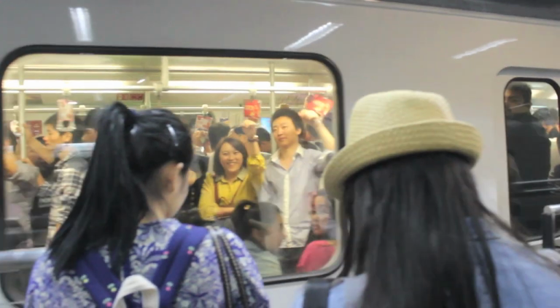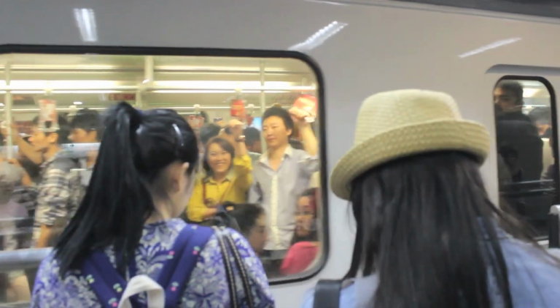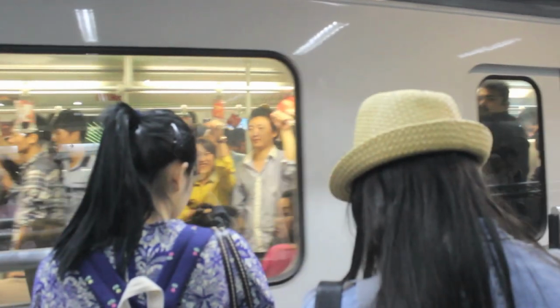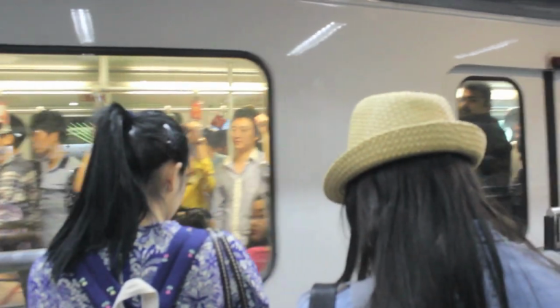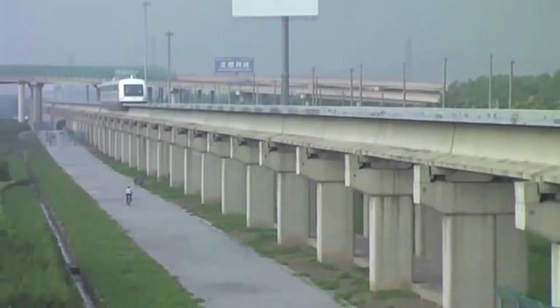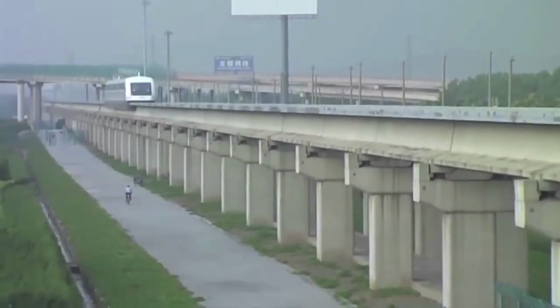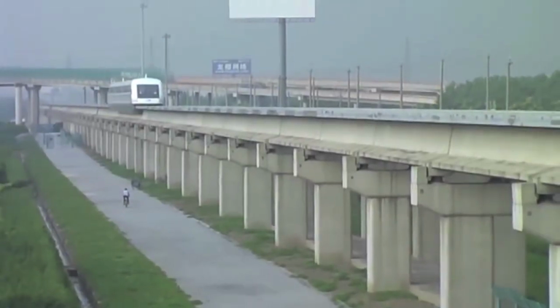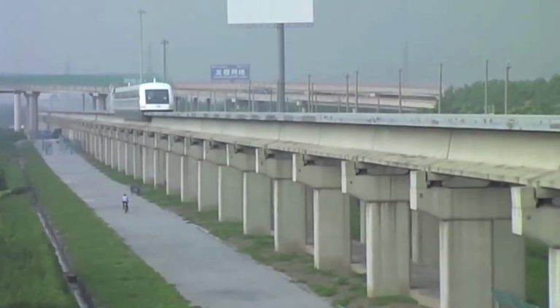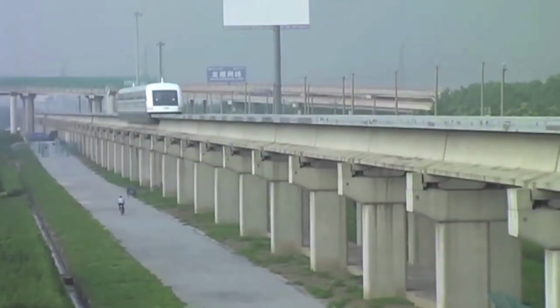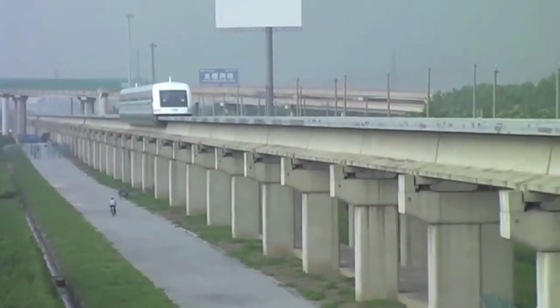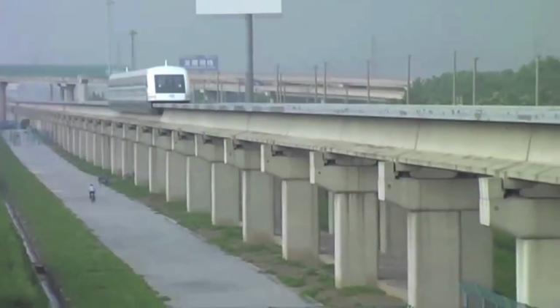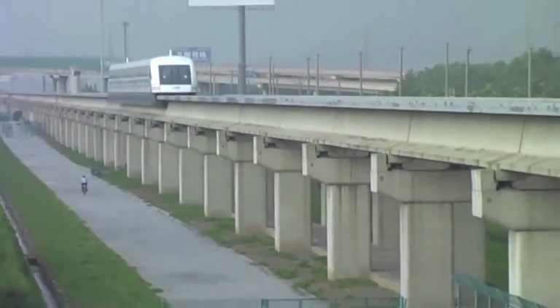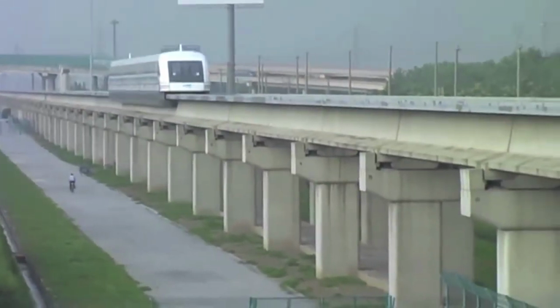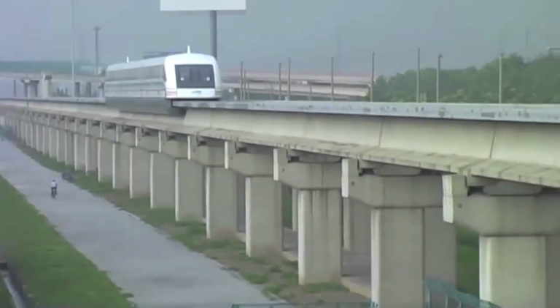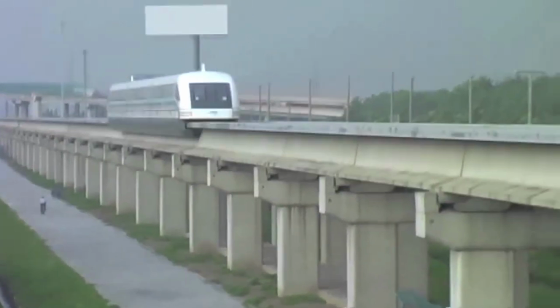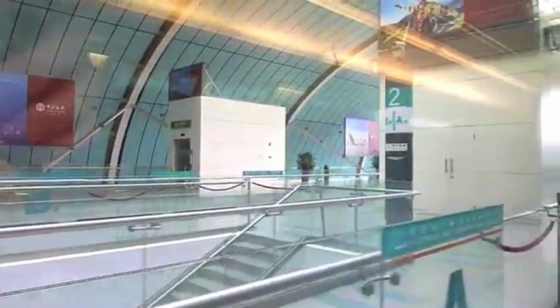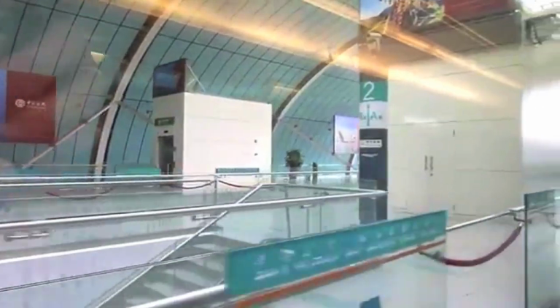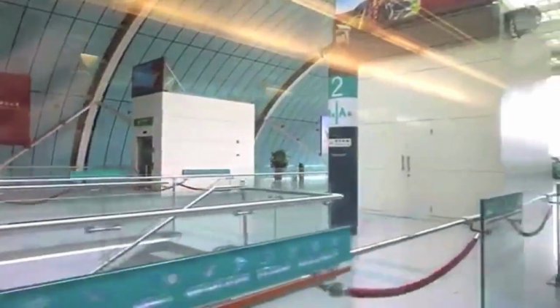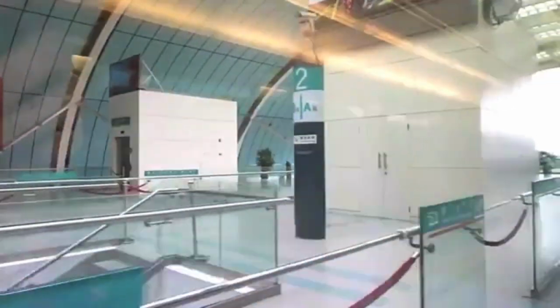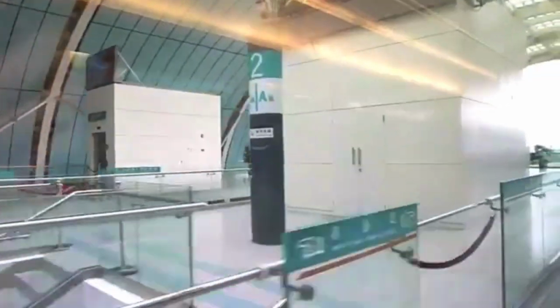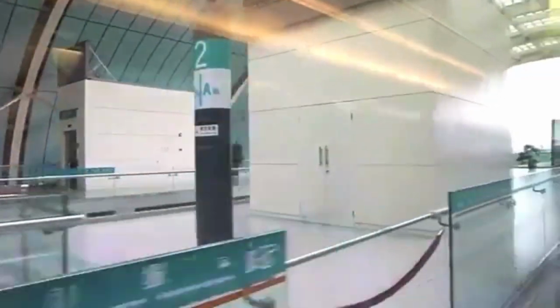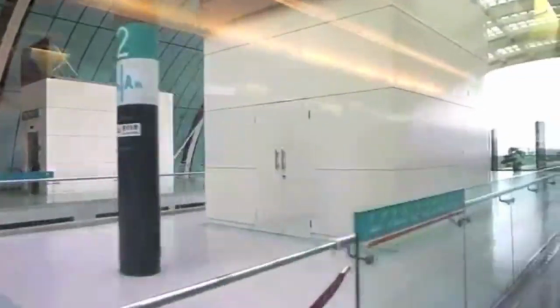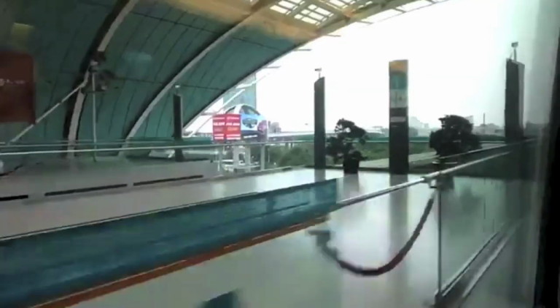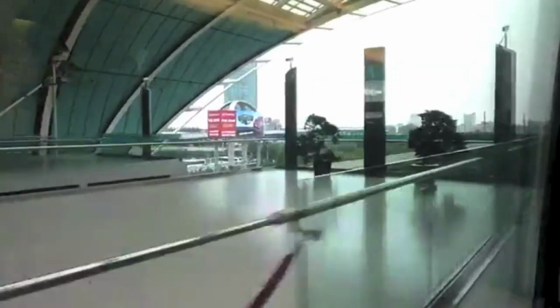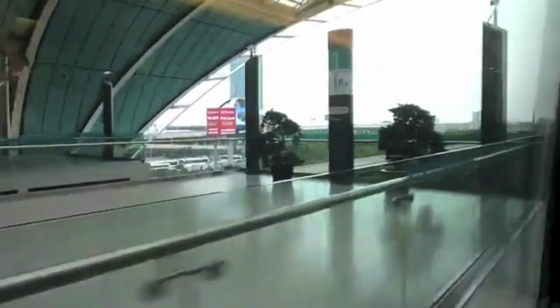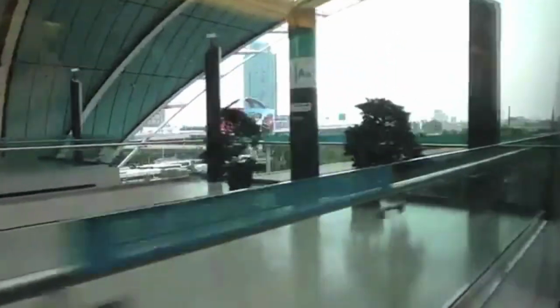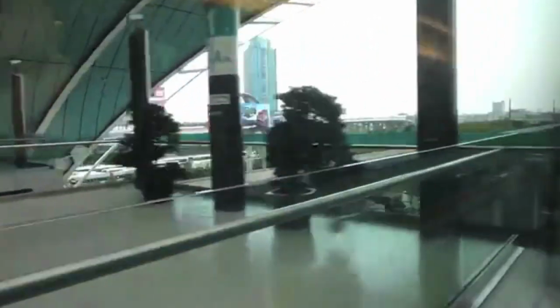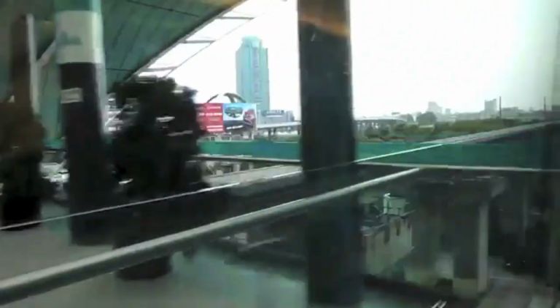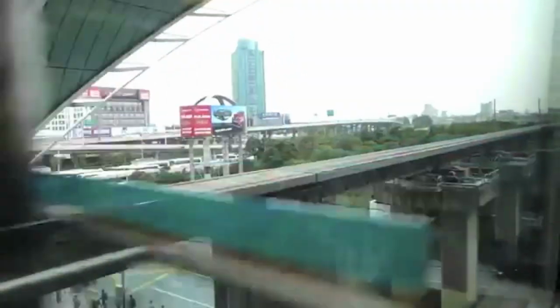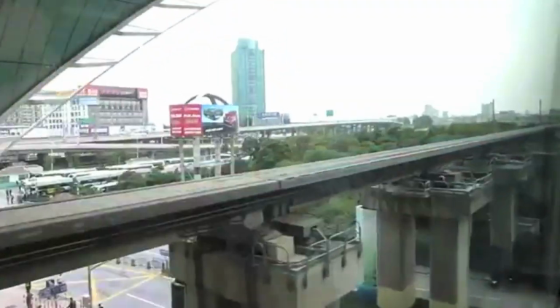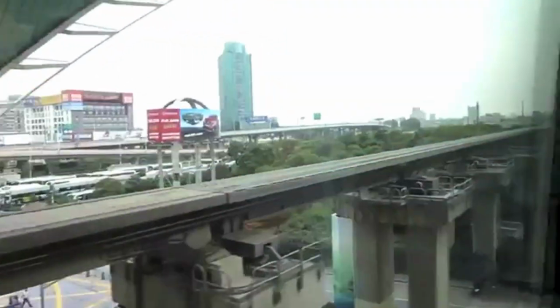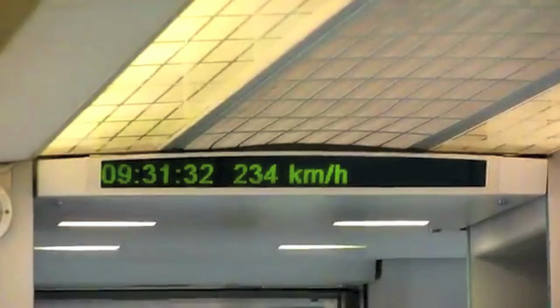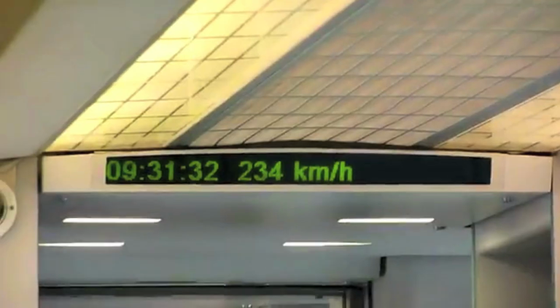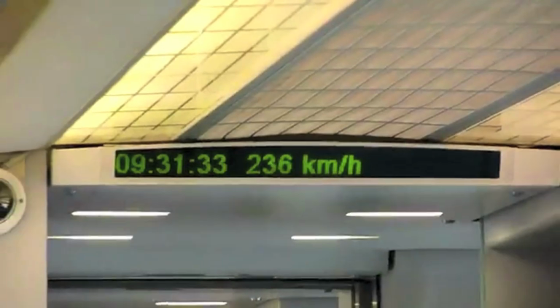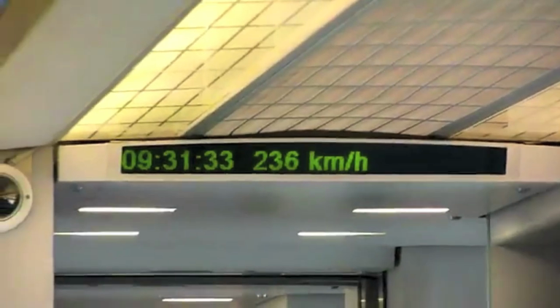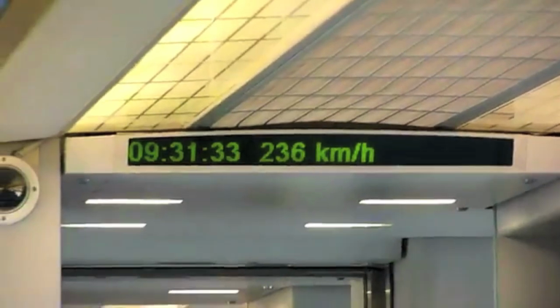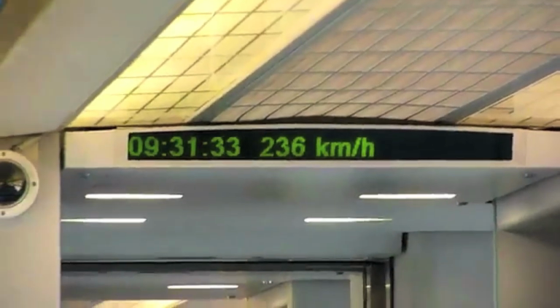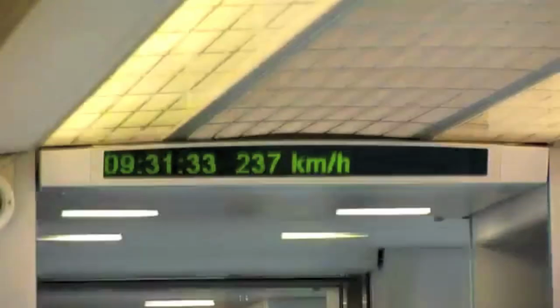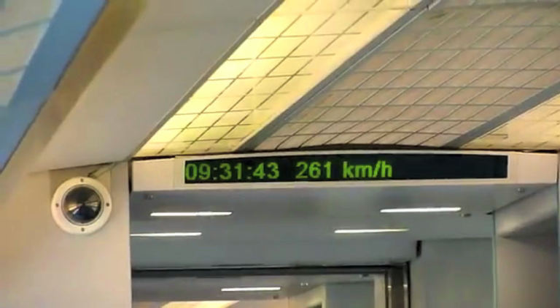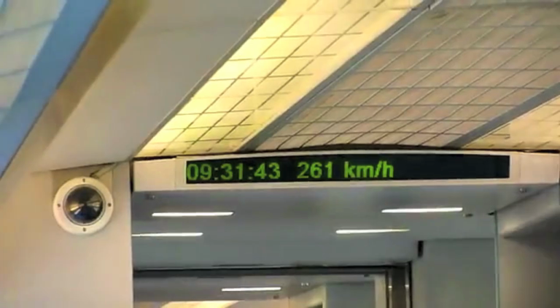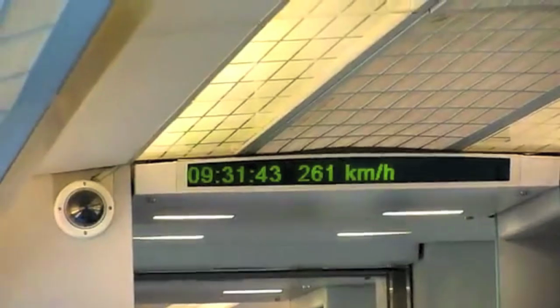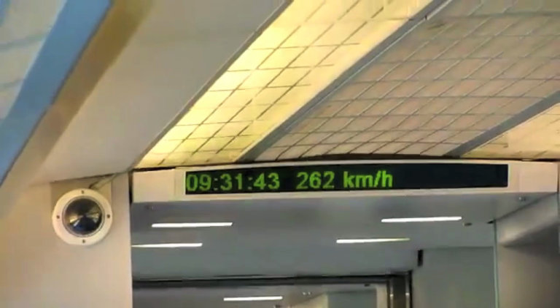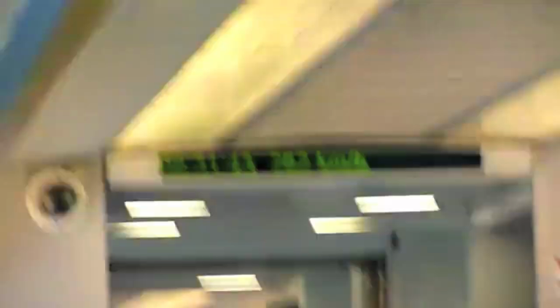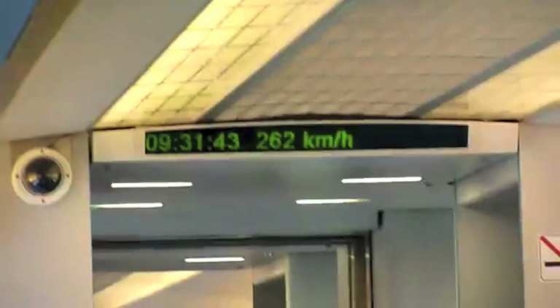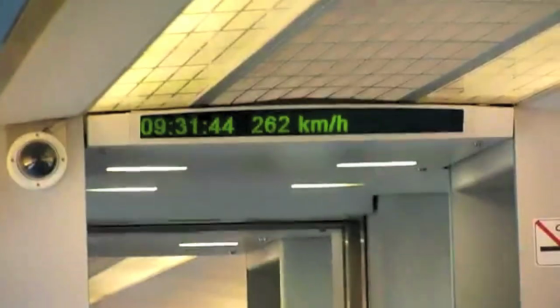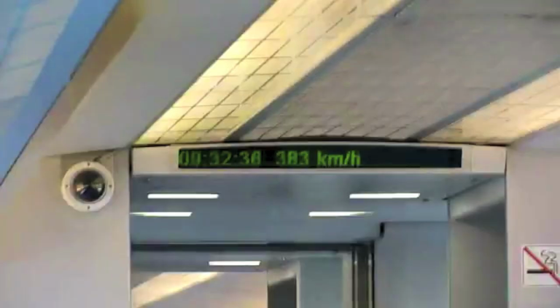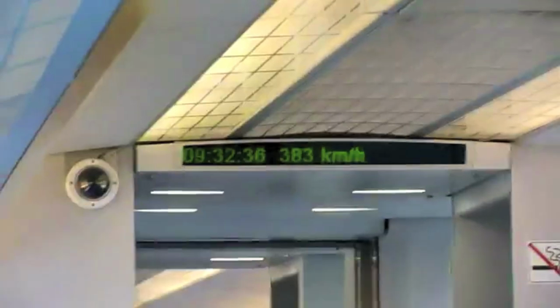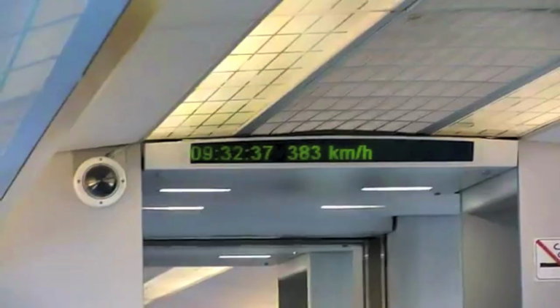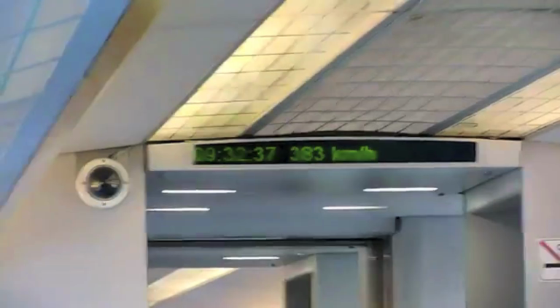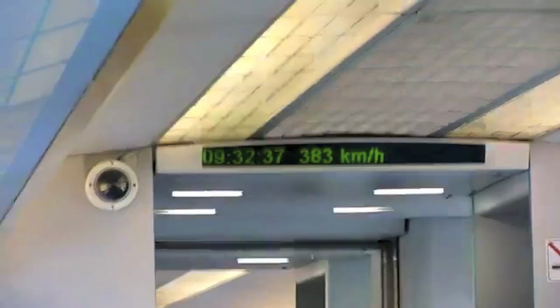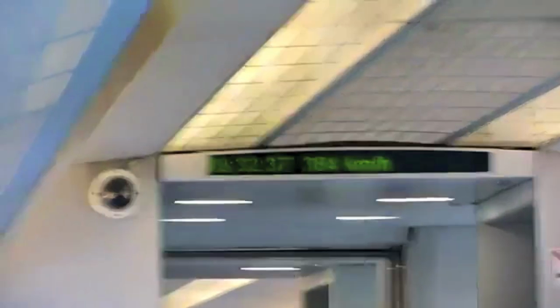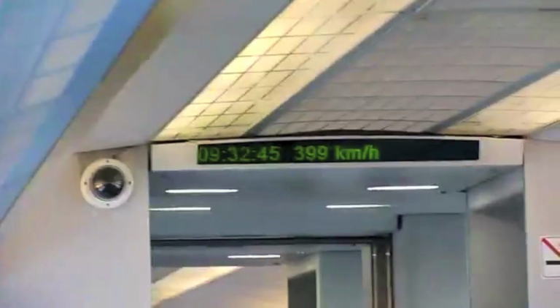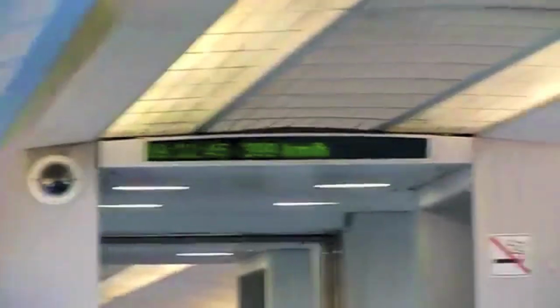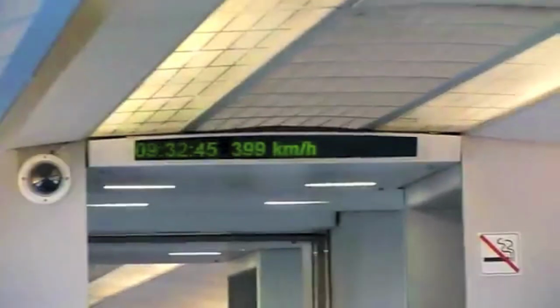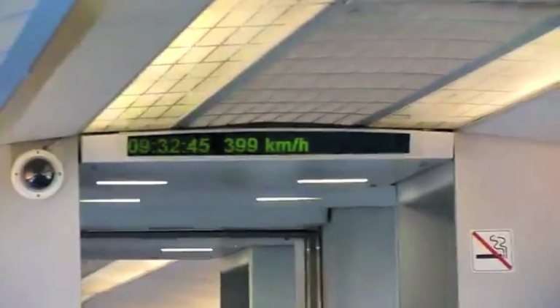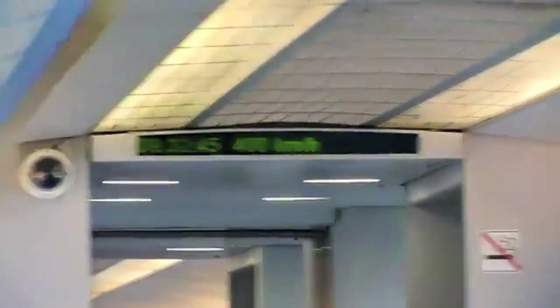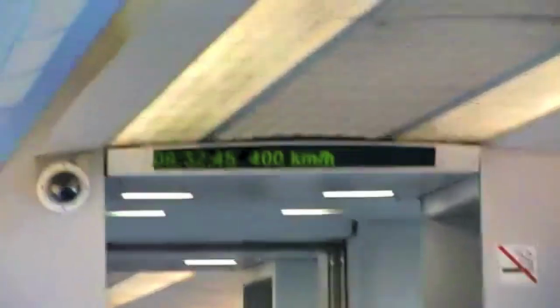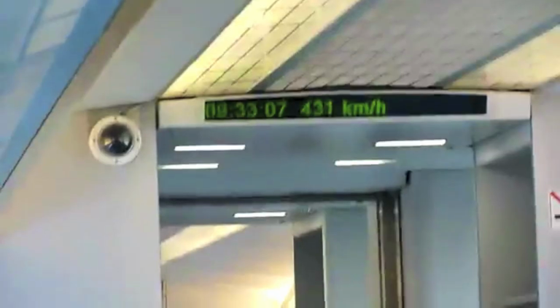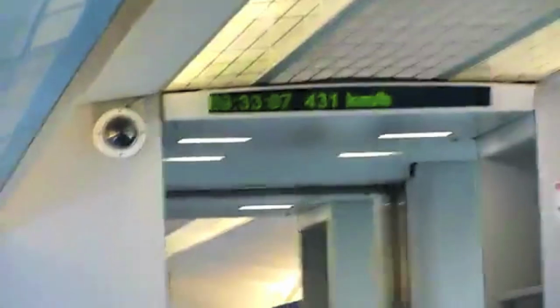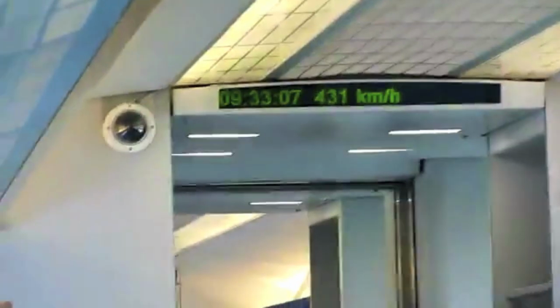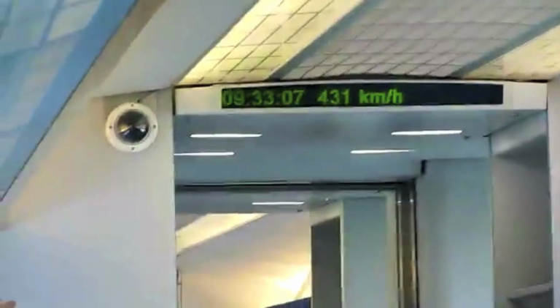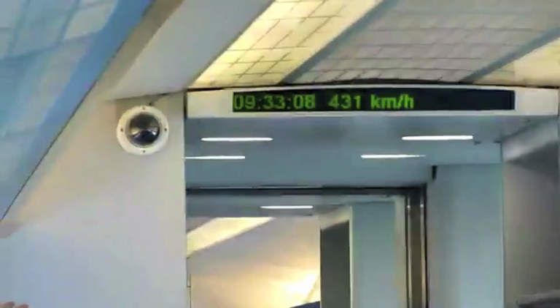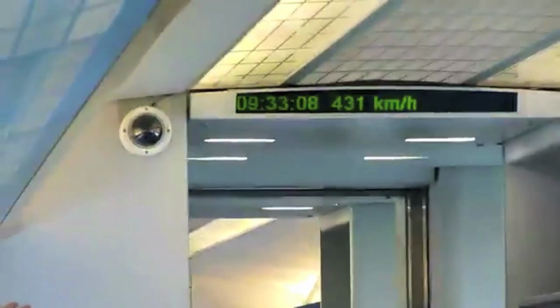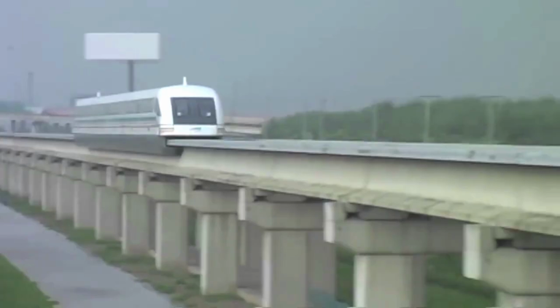You can also take the Maglev, the fastest train on earth. It speeds up to 431 kilometers per hour and will cost 40 yuan for a one-way ticket.